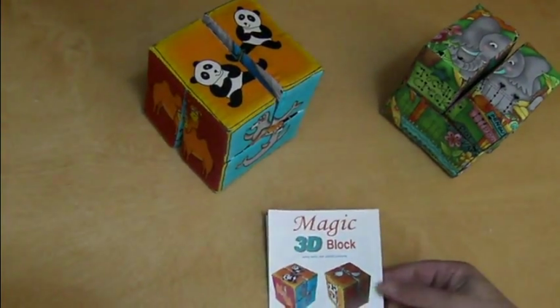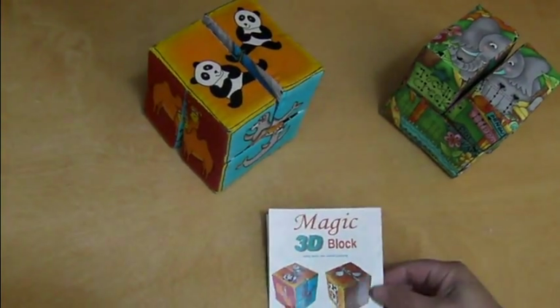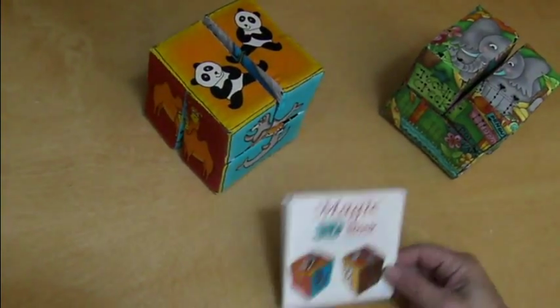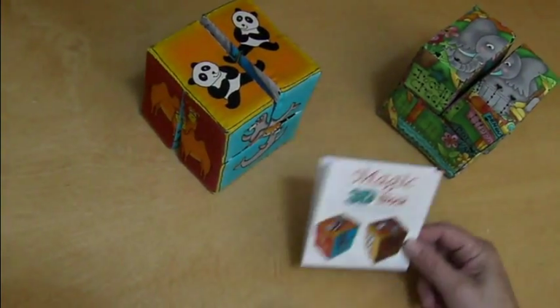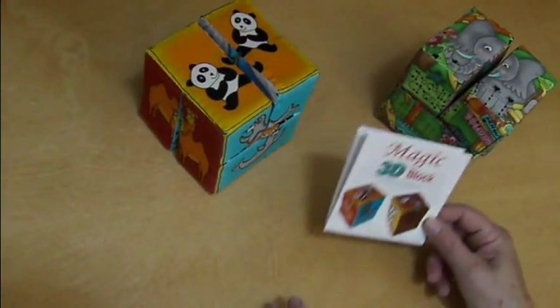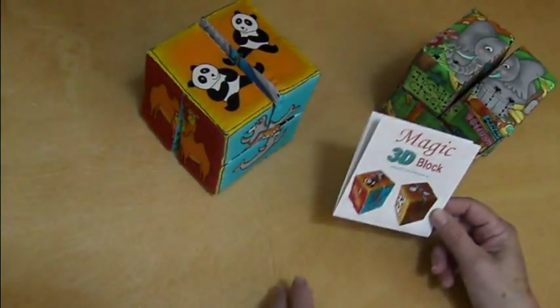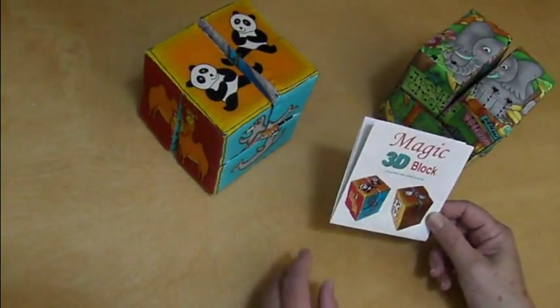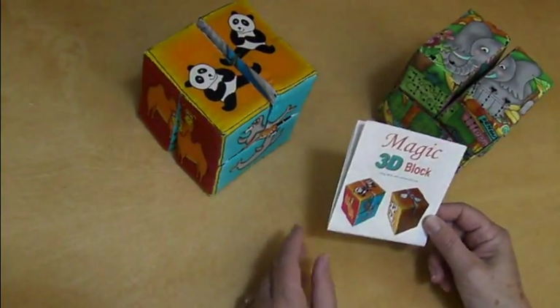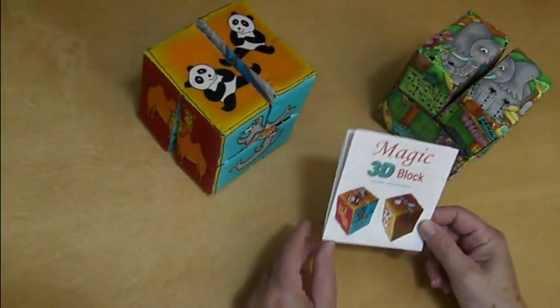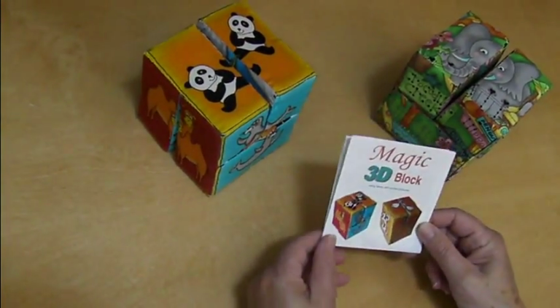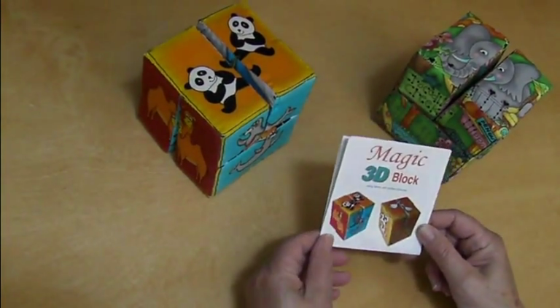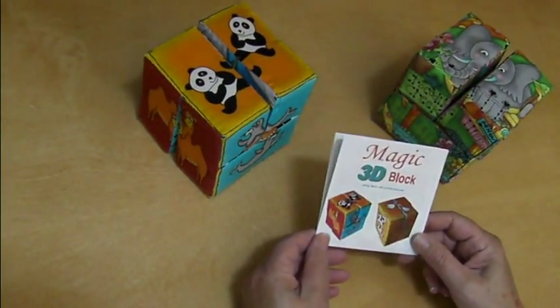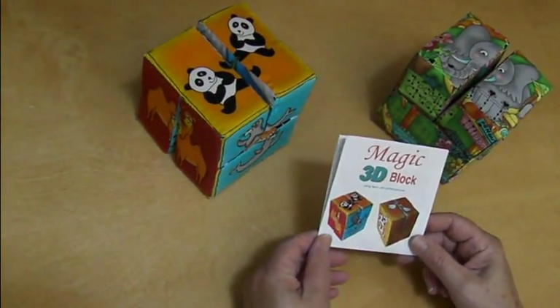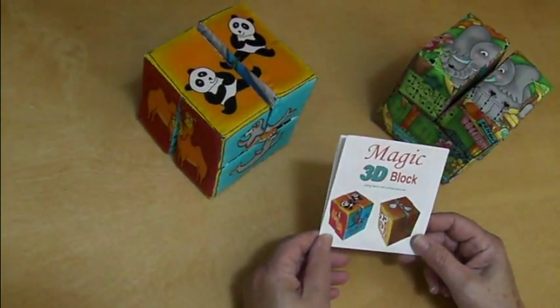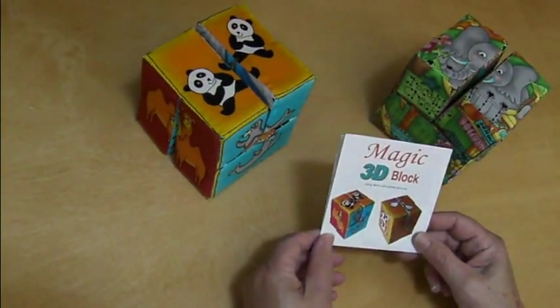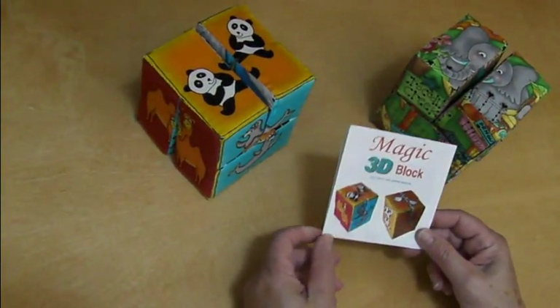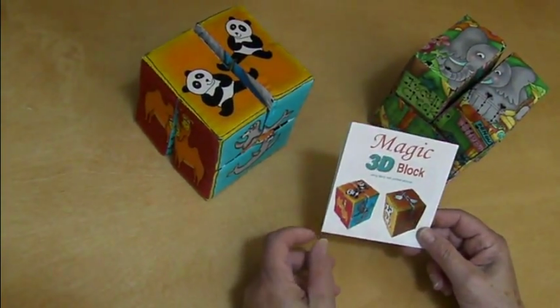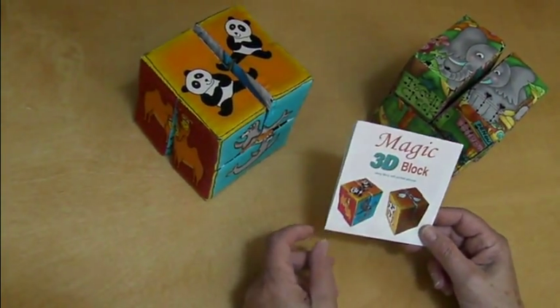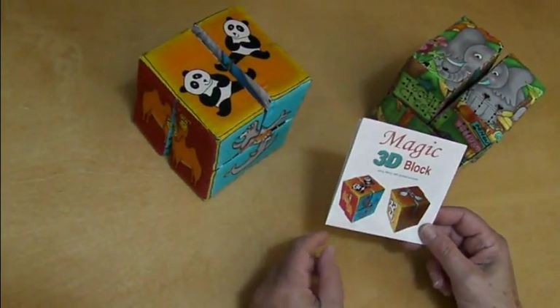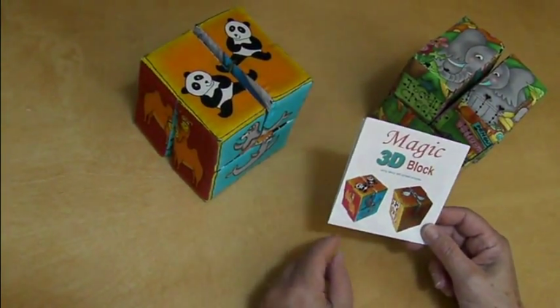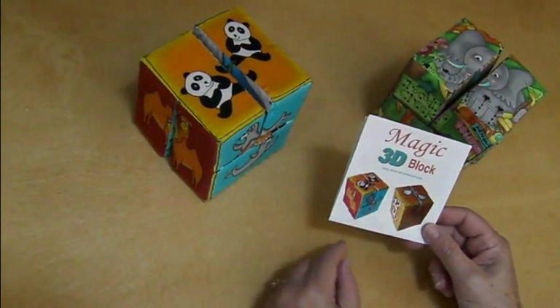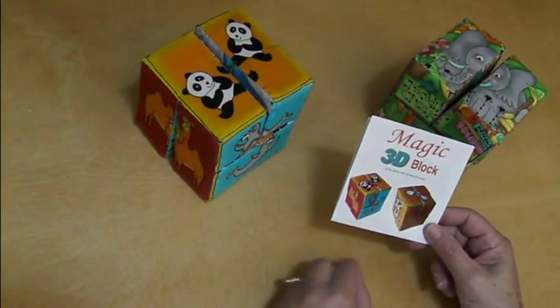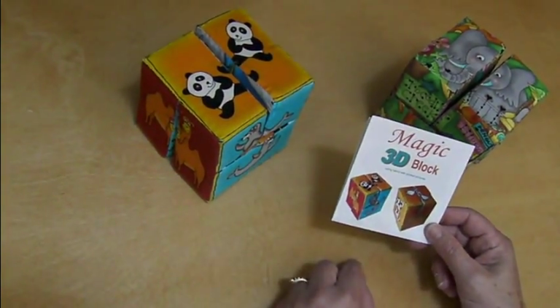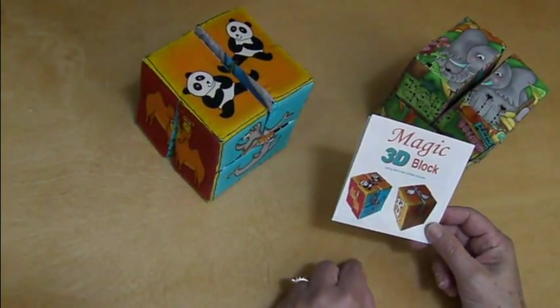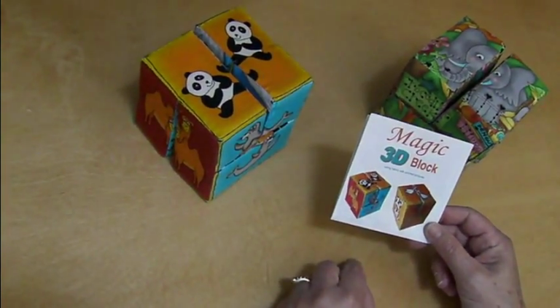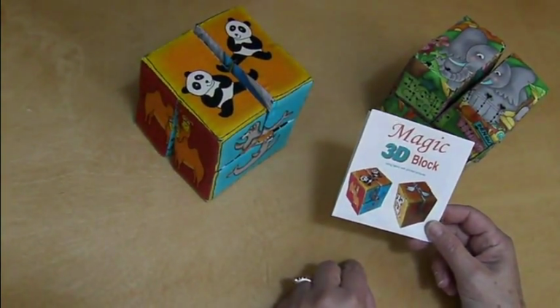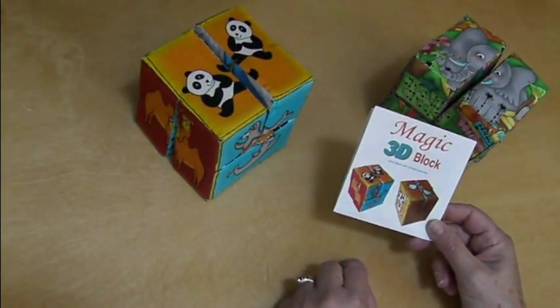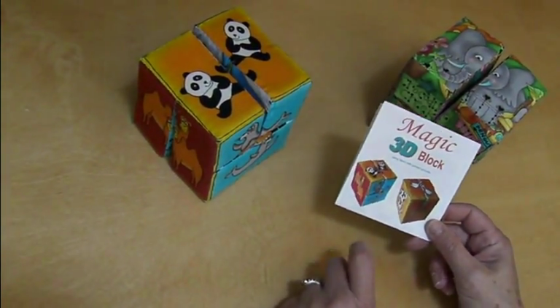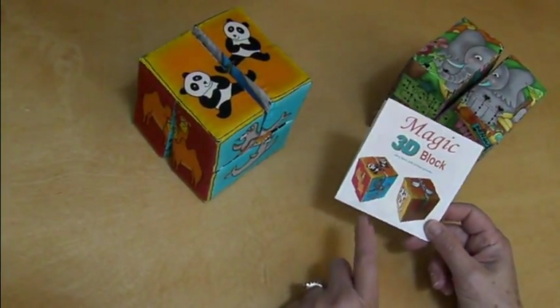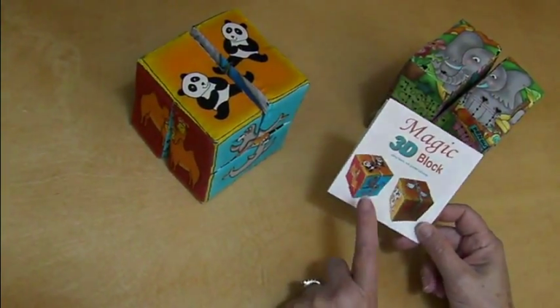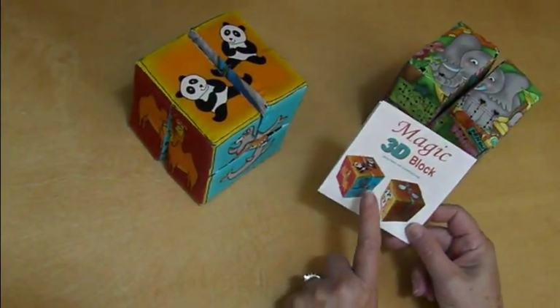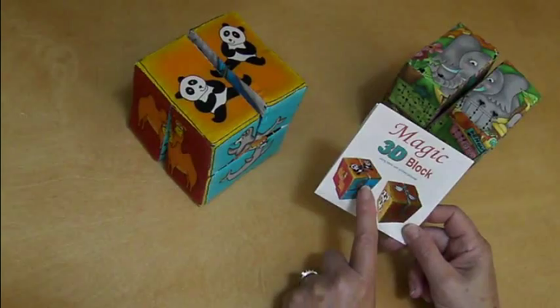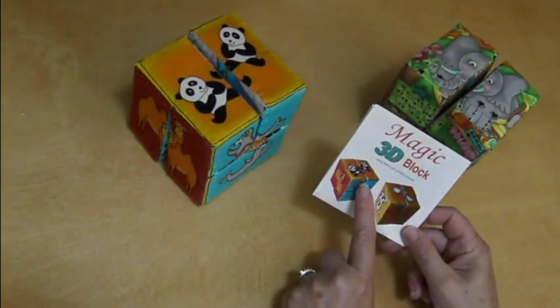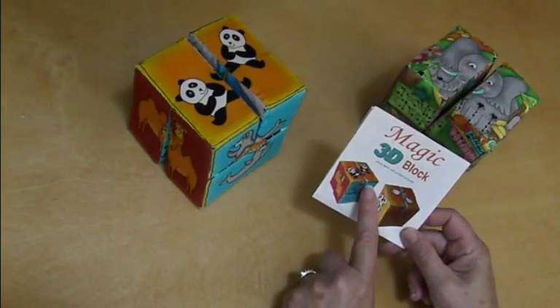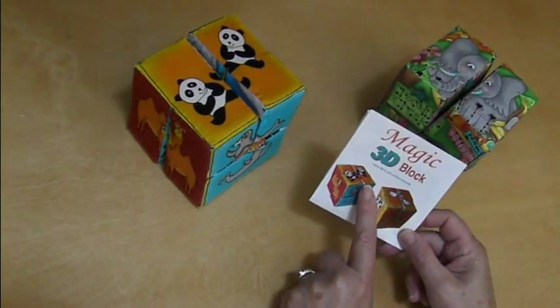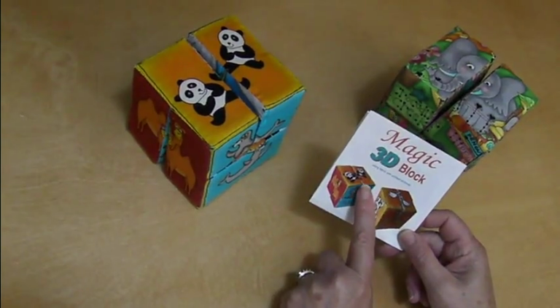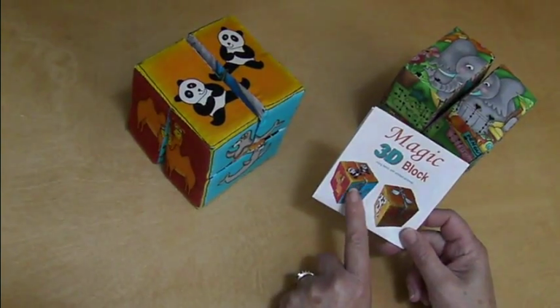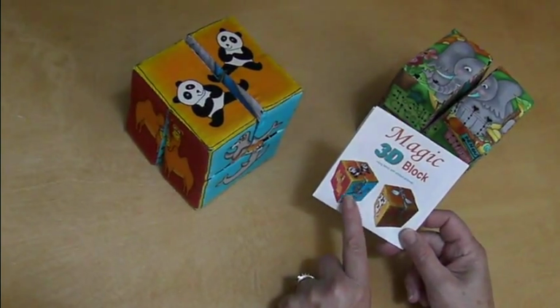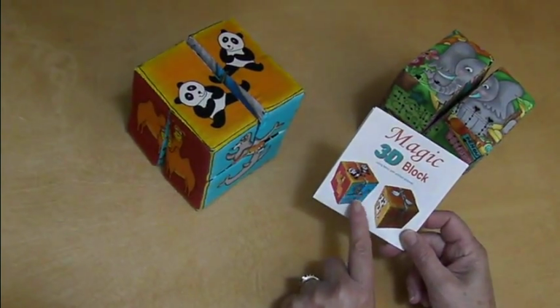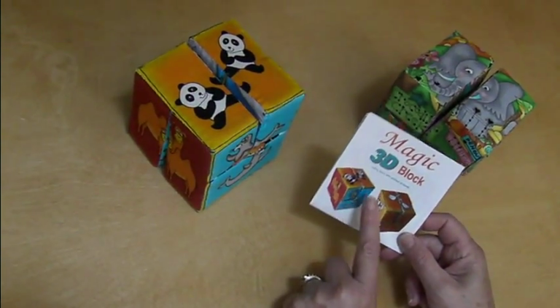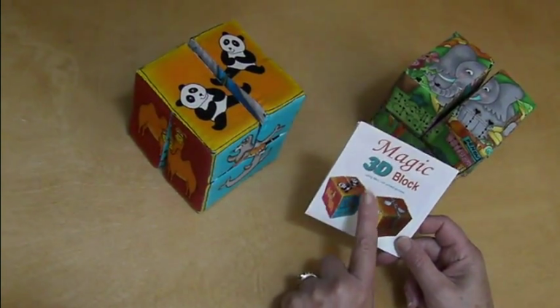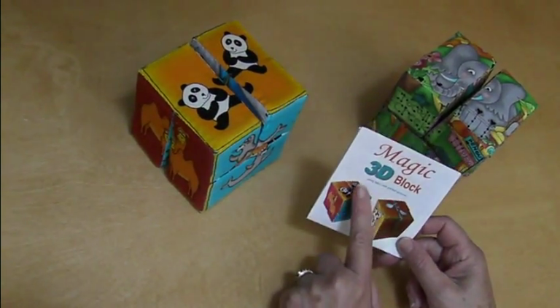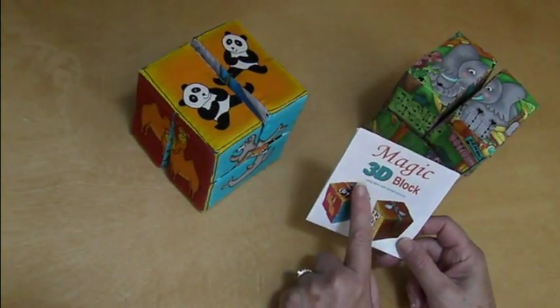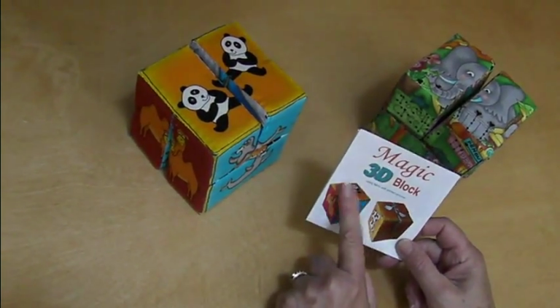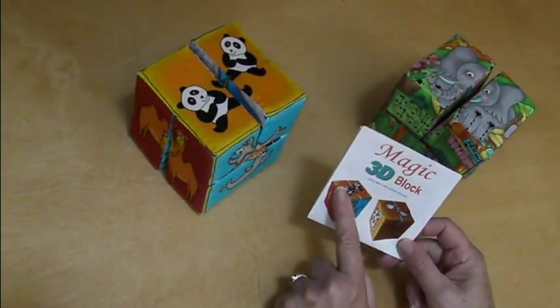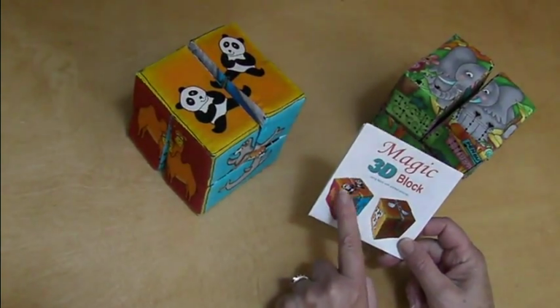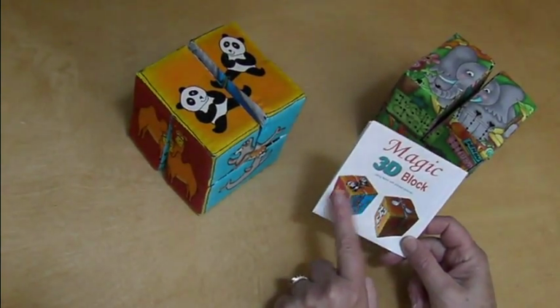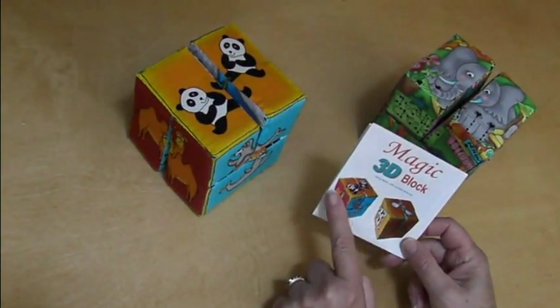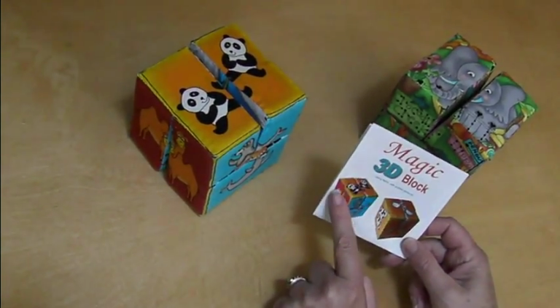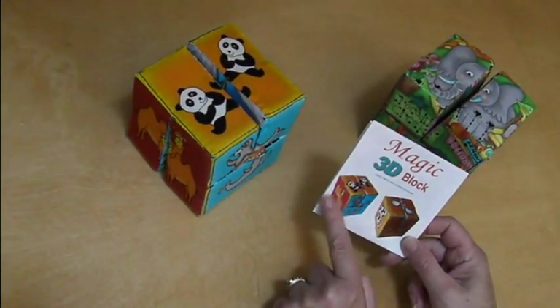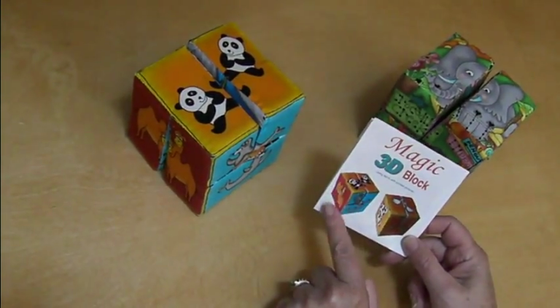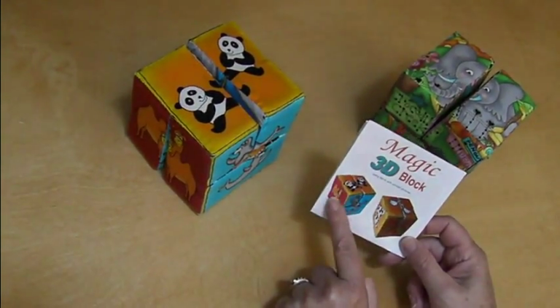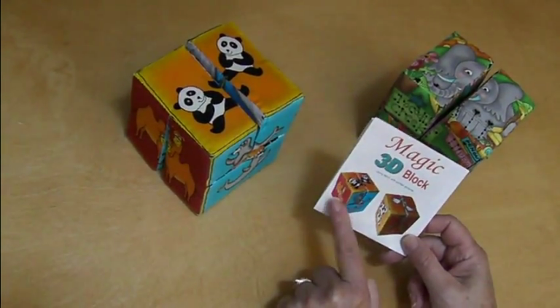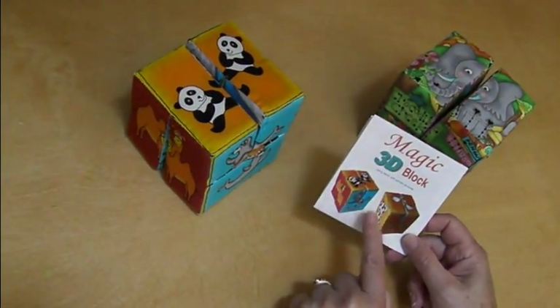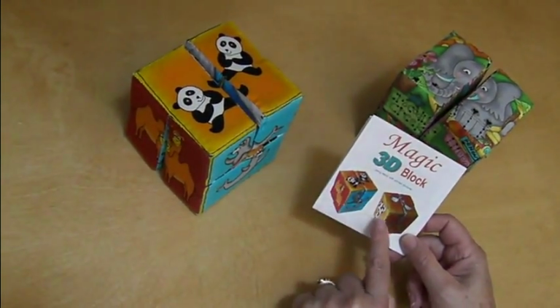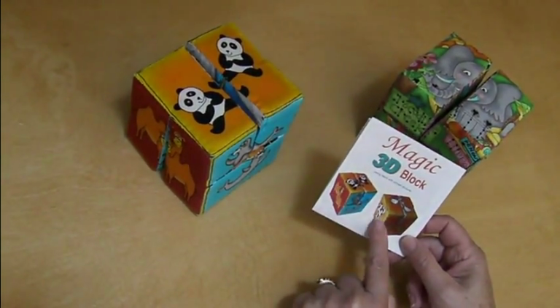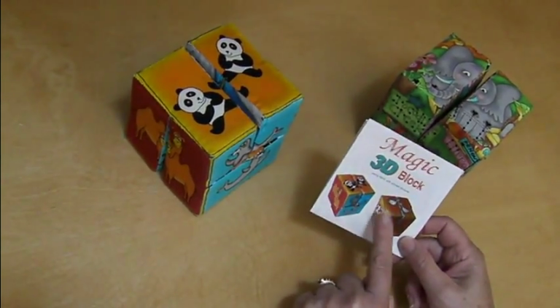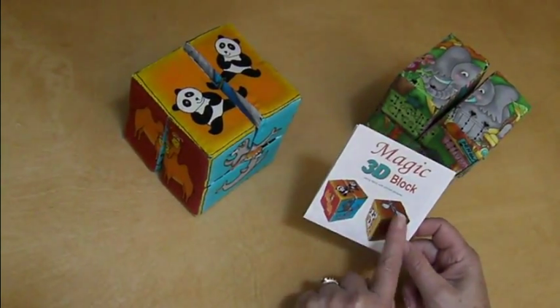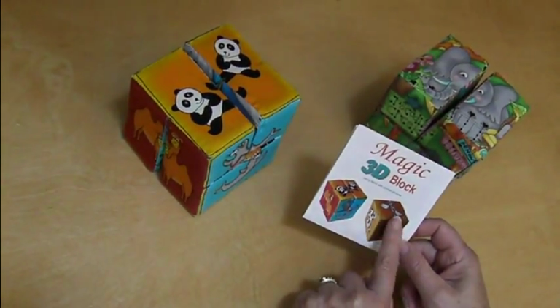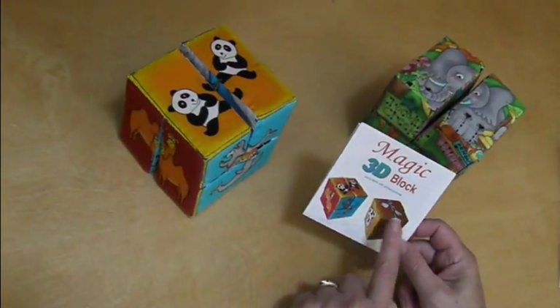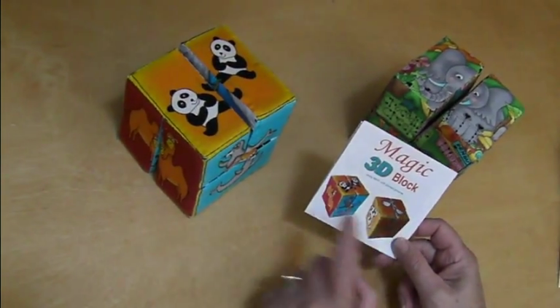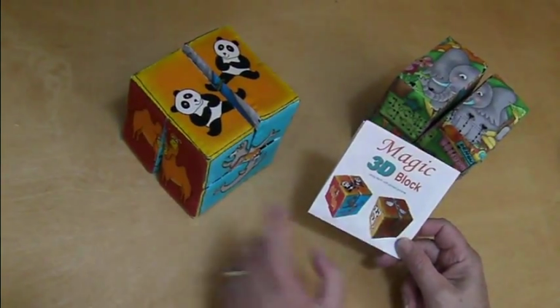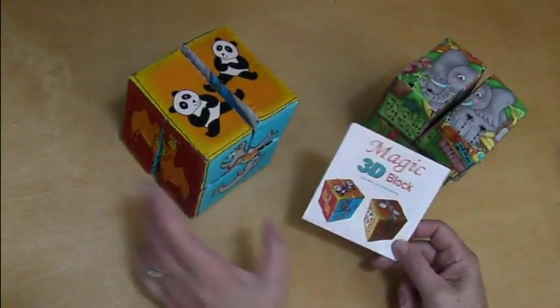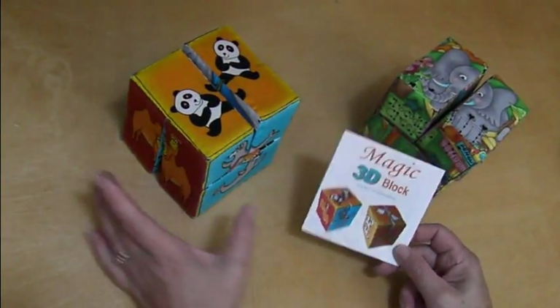In this video, you'll see how to make a Magic 3D block with prints that cover the full surface of a side of a block.